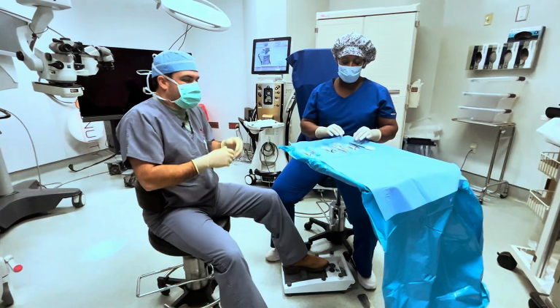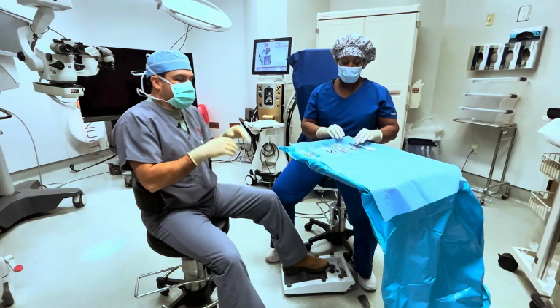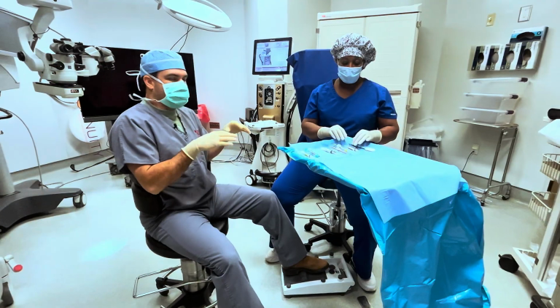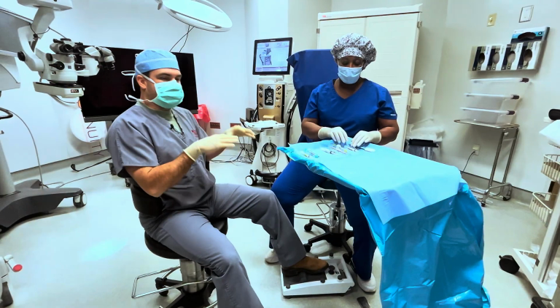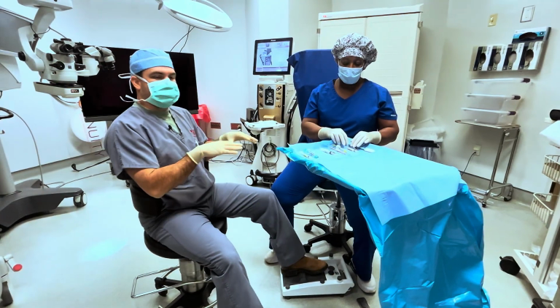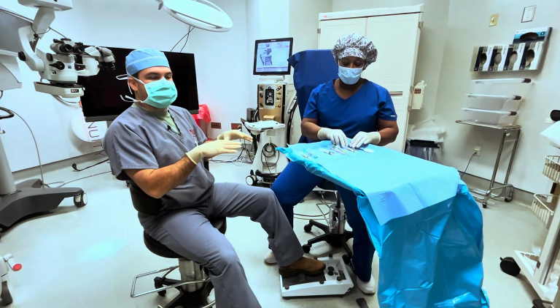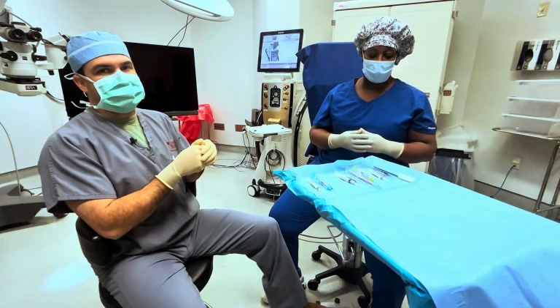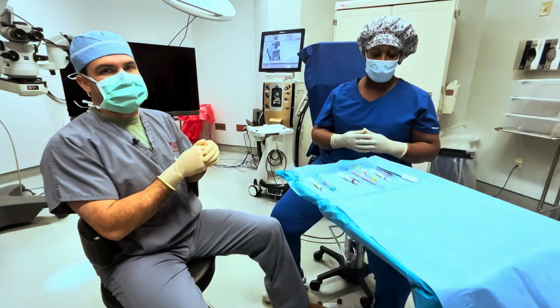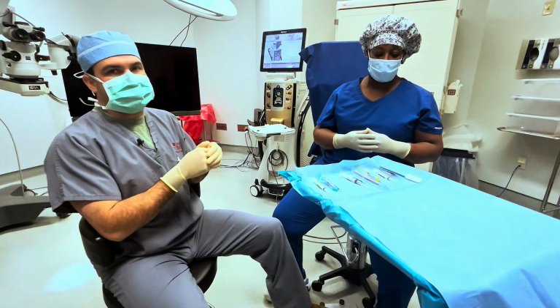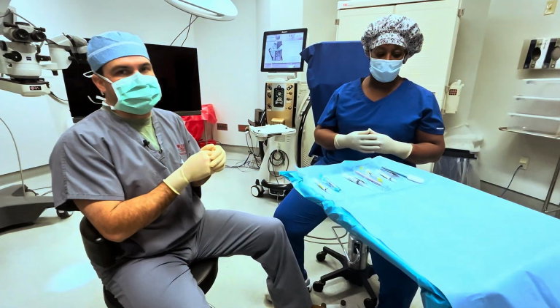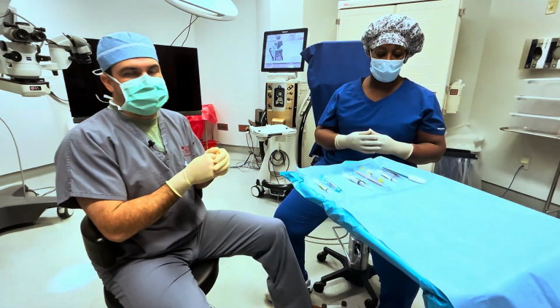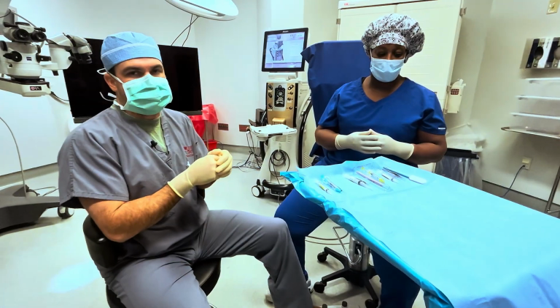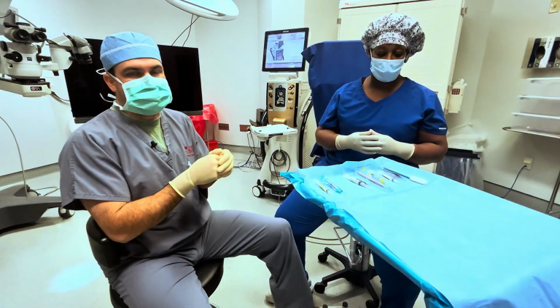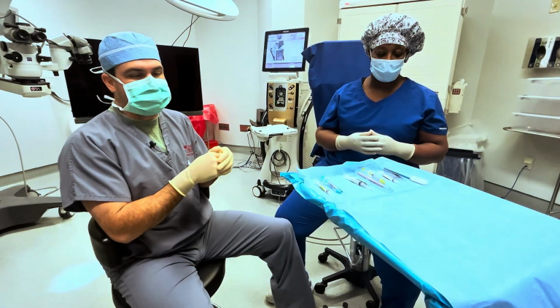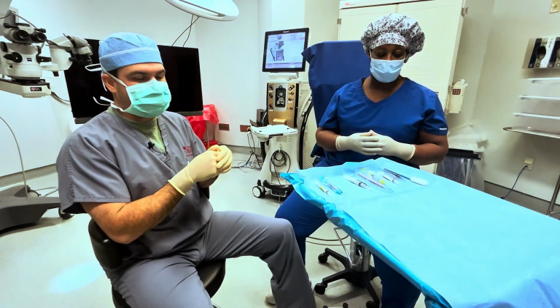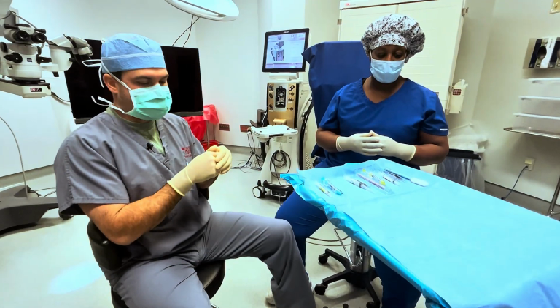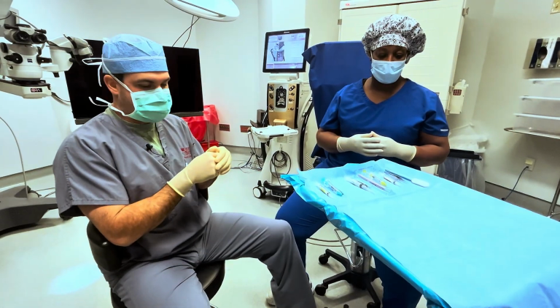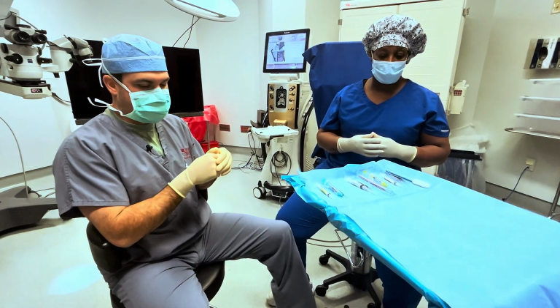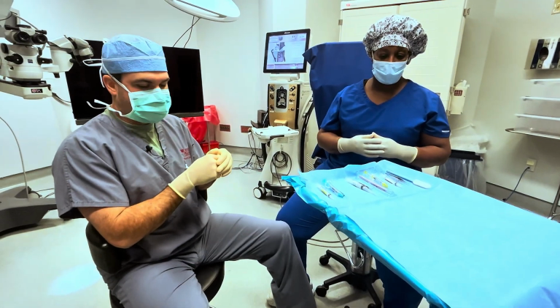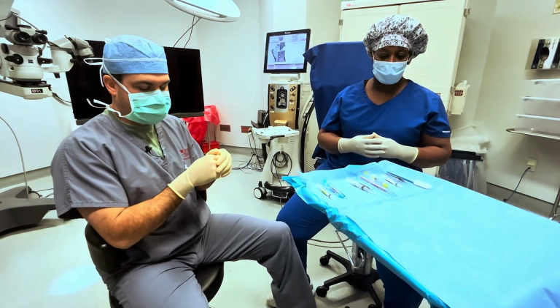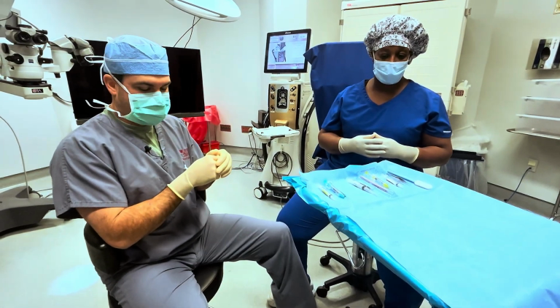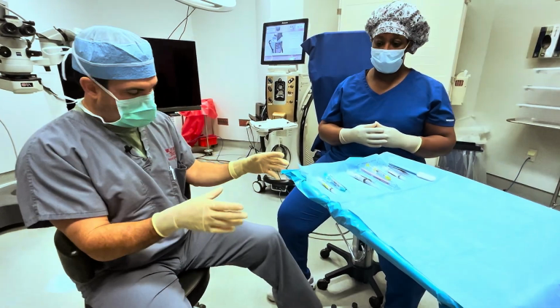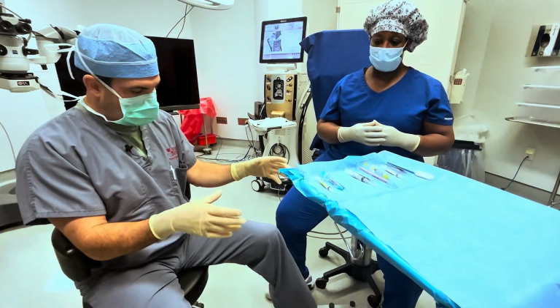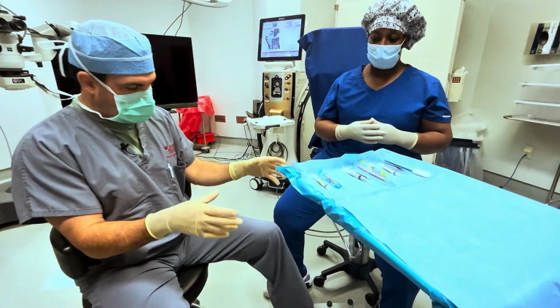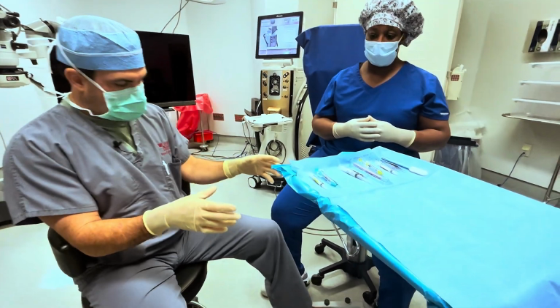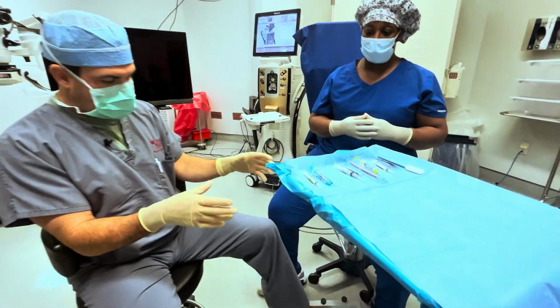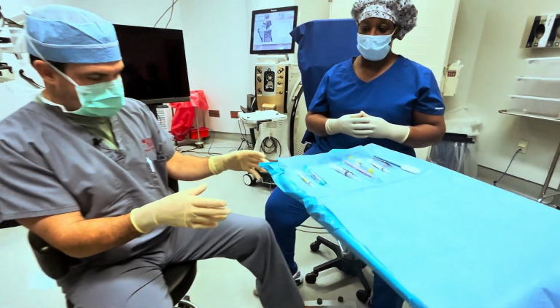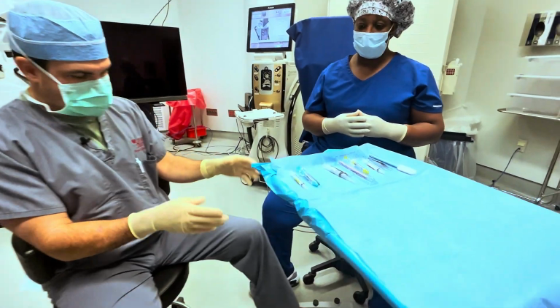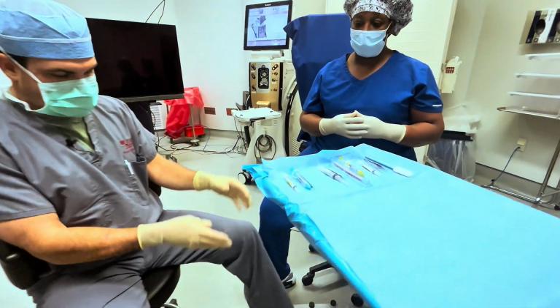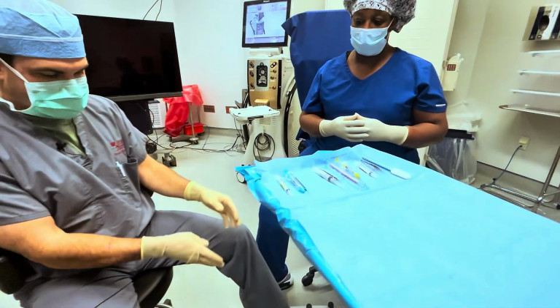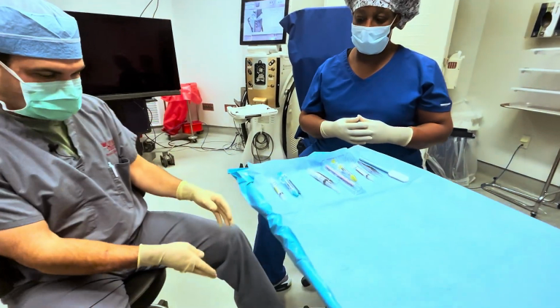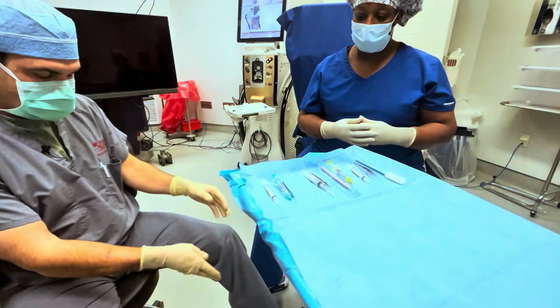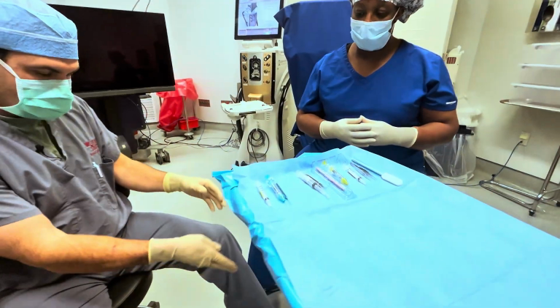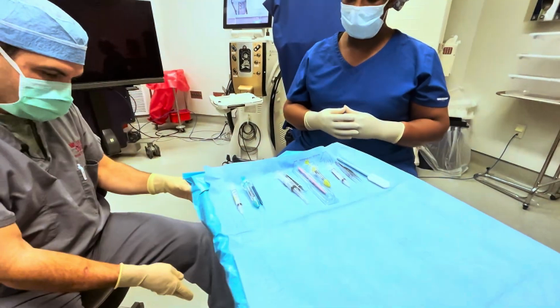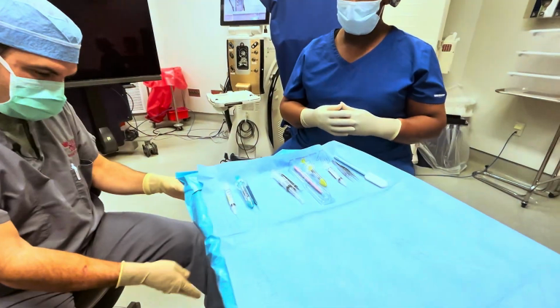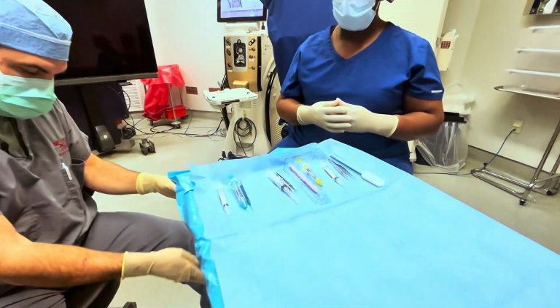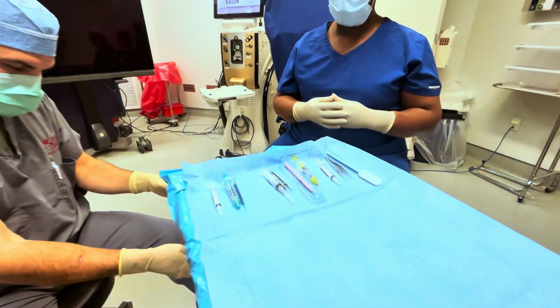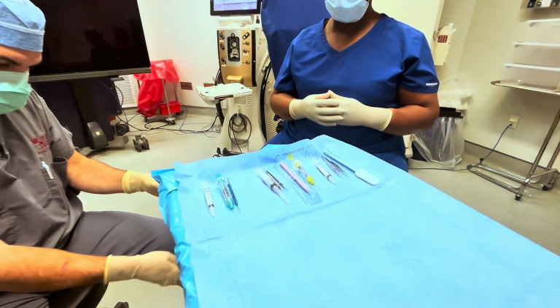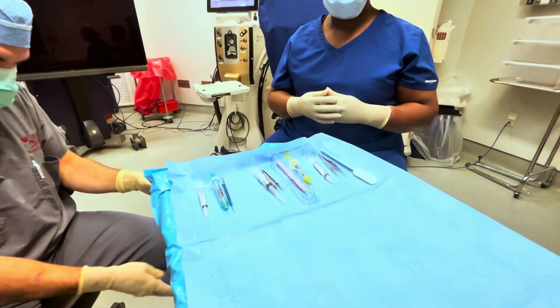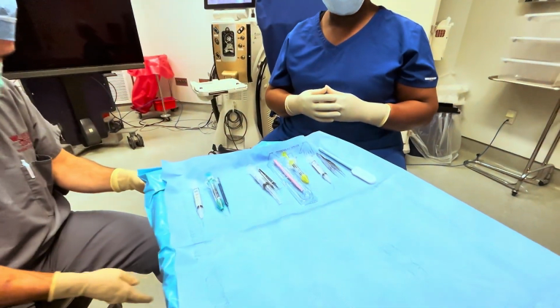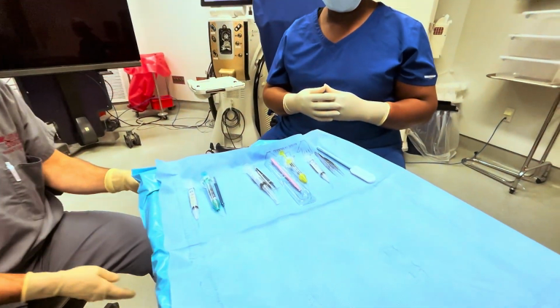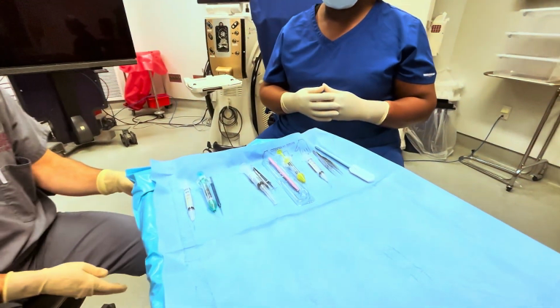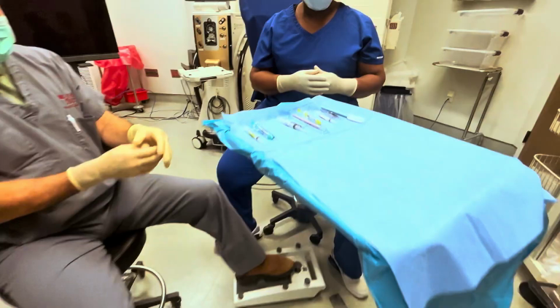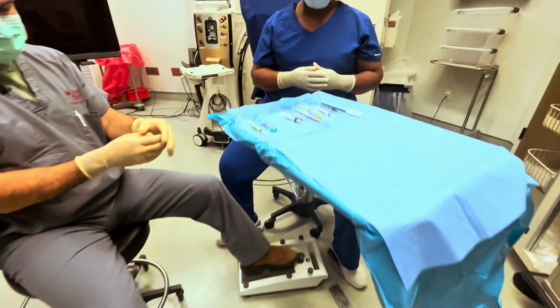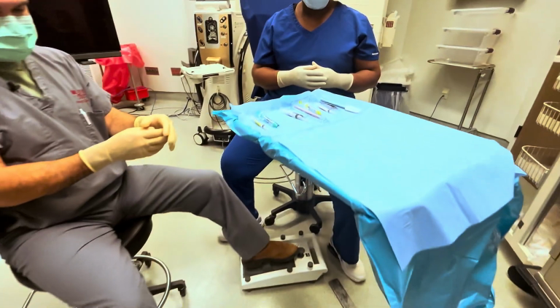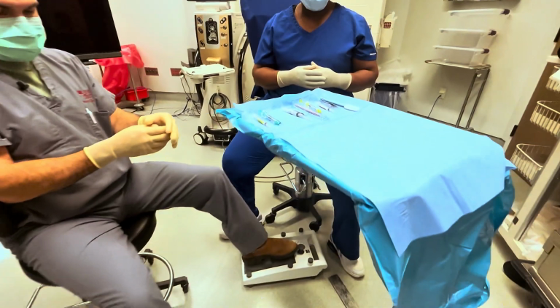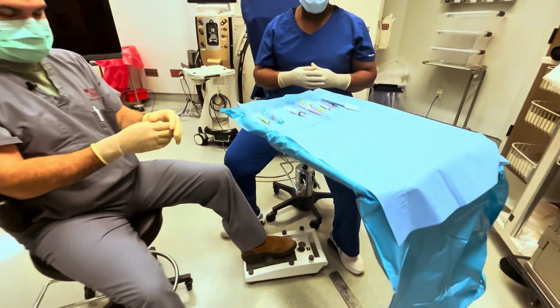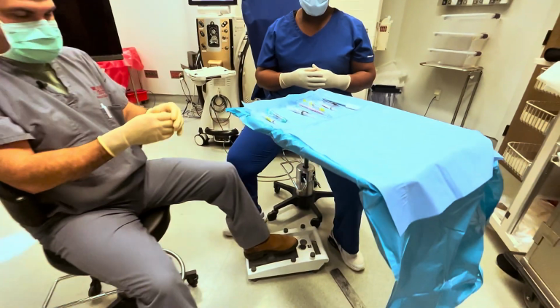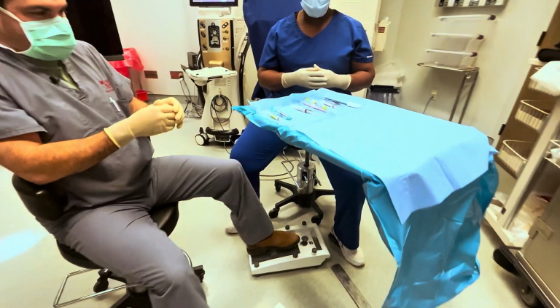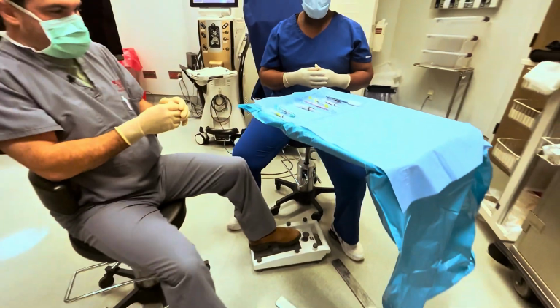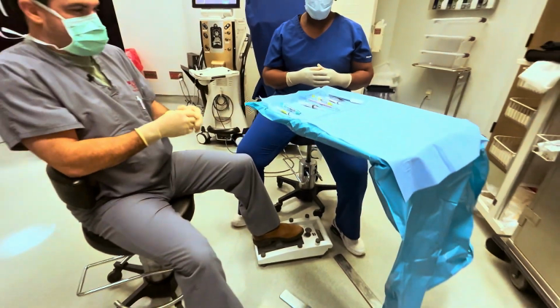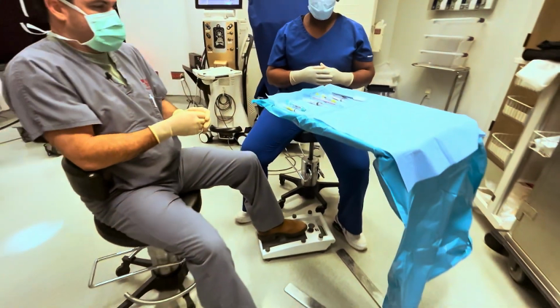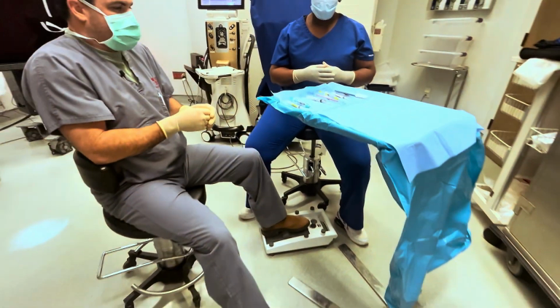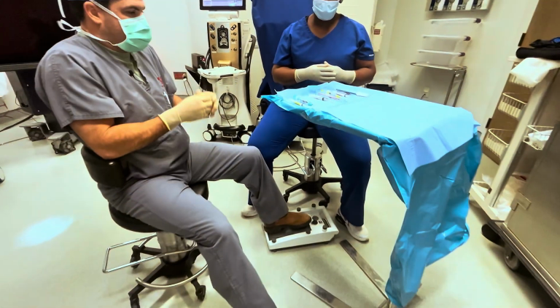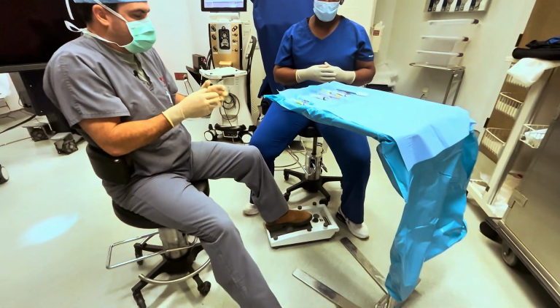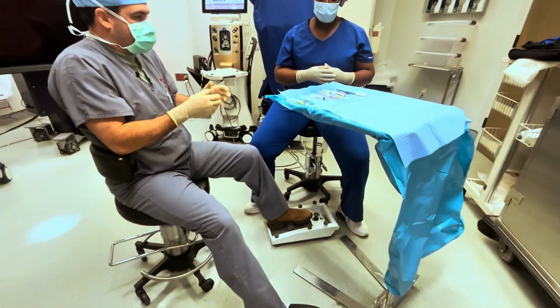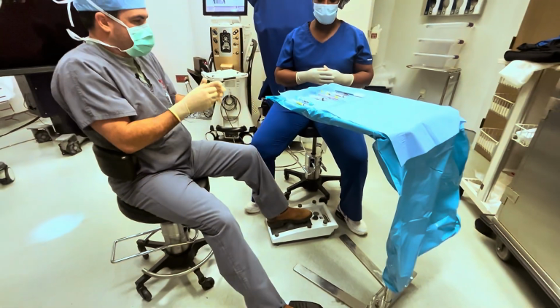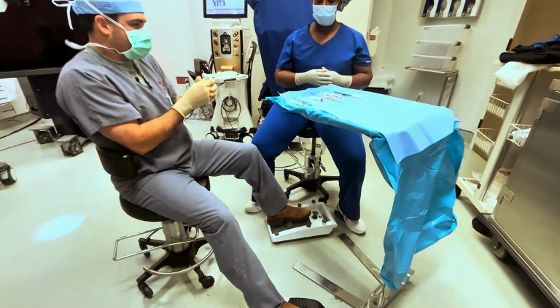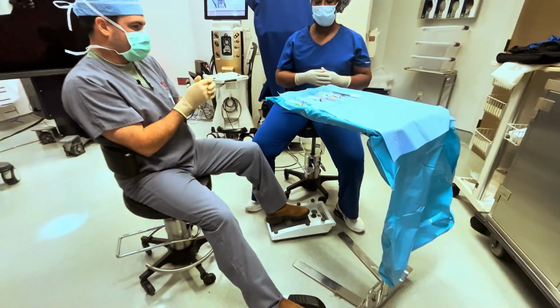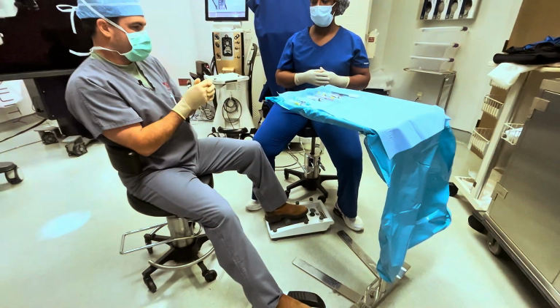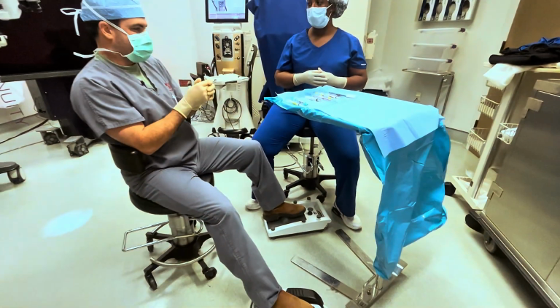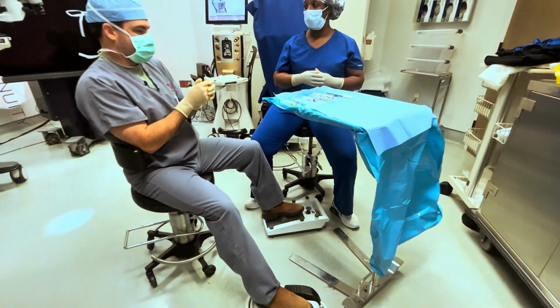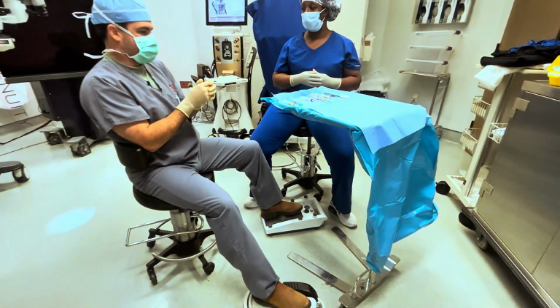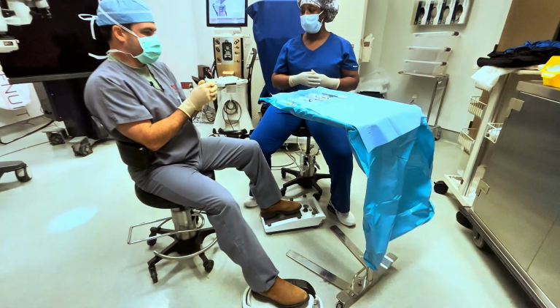We're going to demo how to pass sharps safely. I put my microscope pedal between the V — now I've got good spacing and I feel like I'm in a good position.